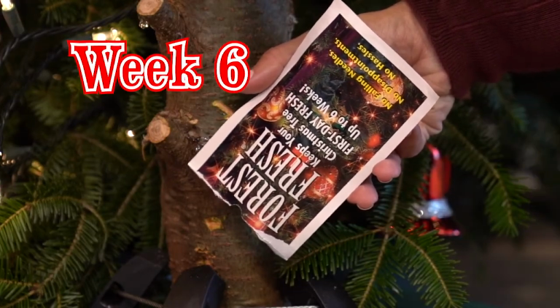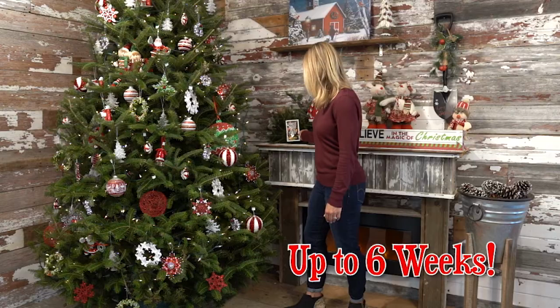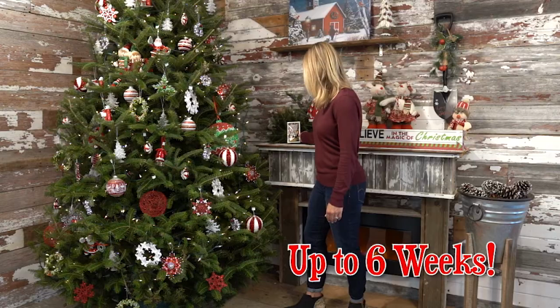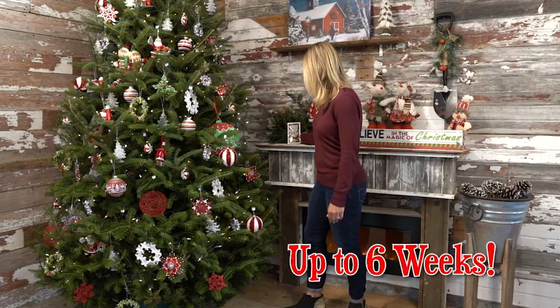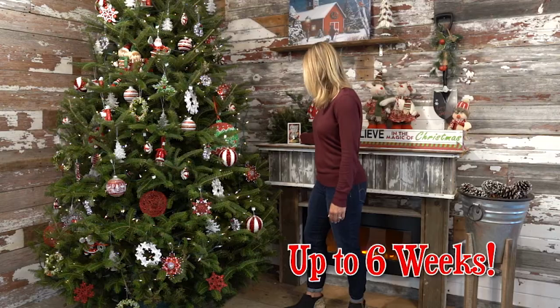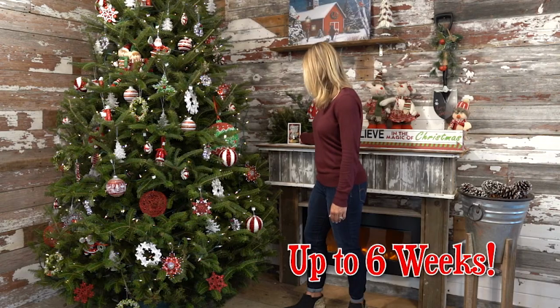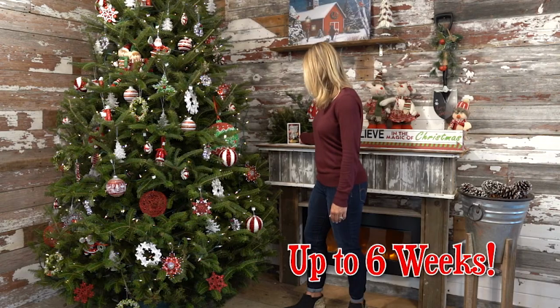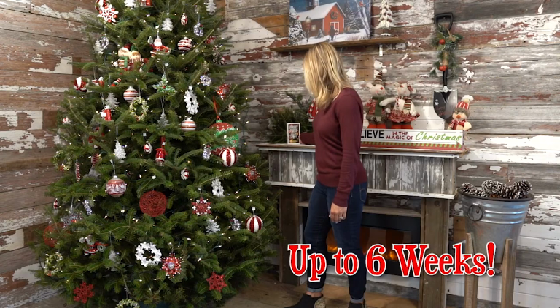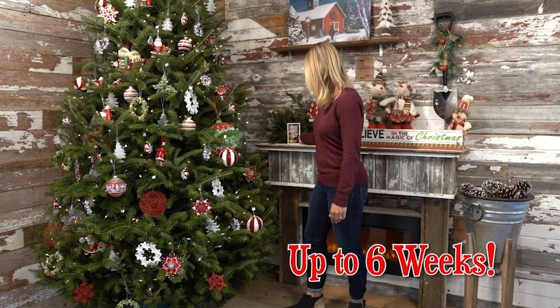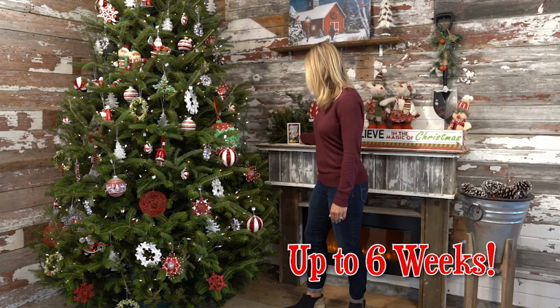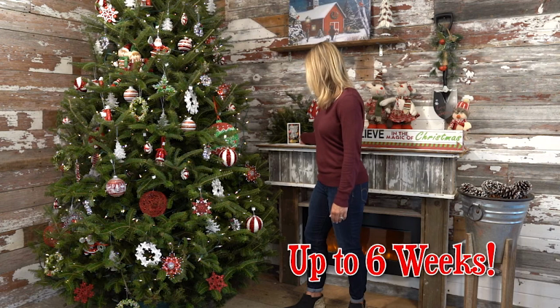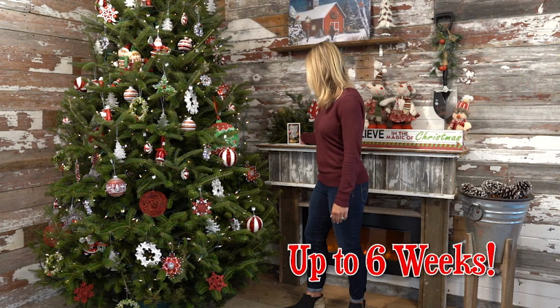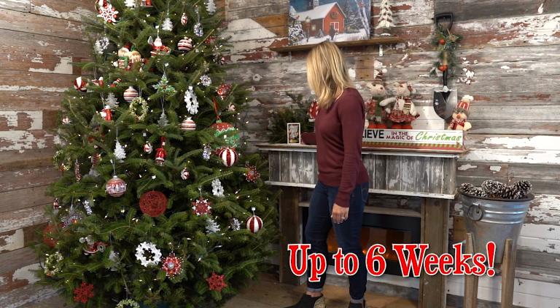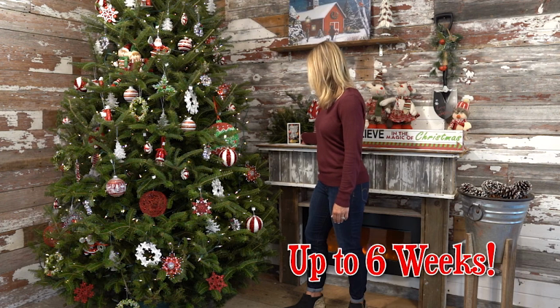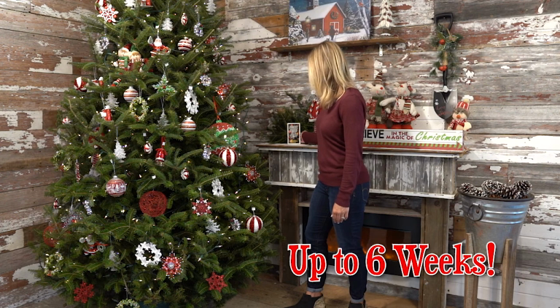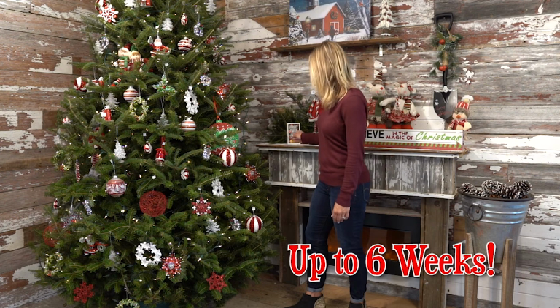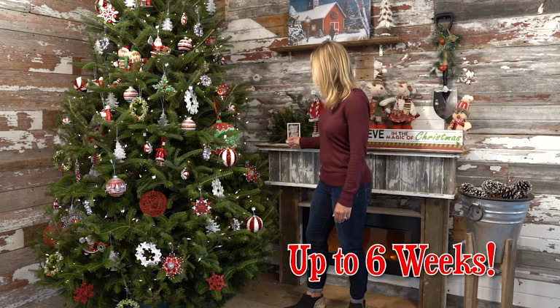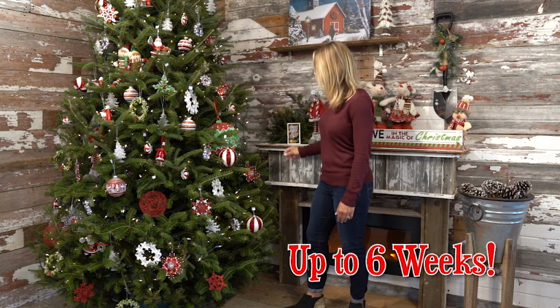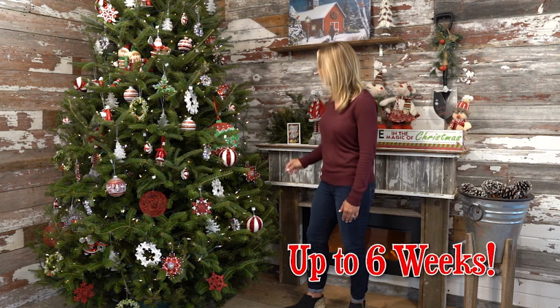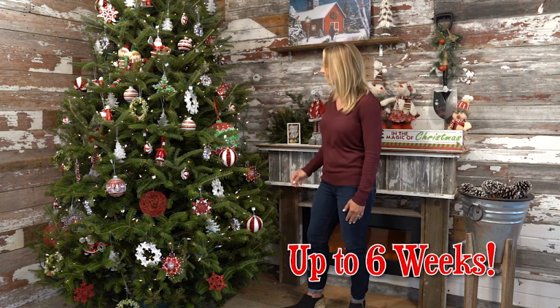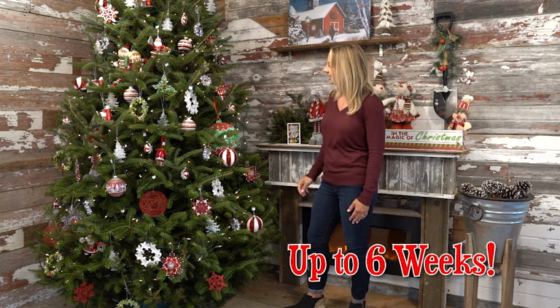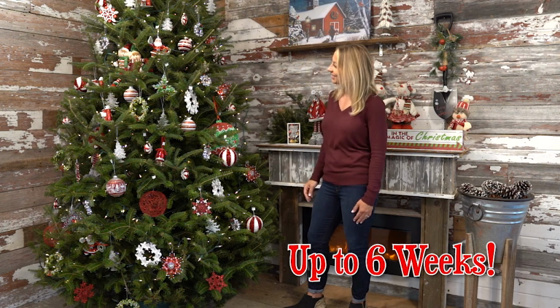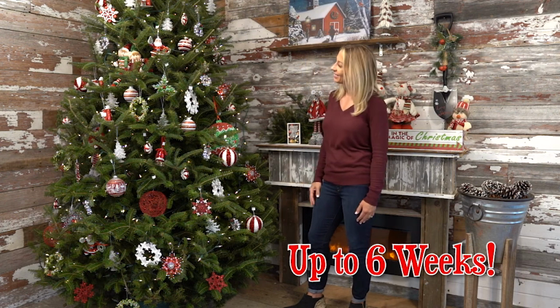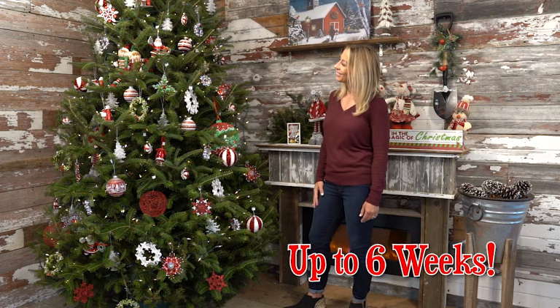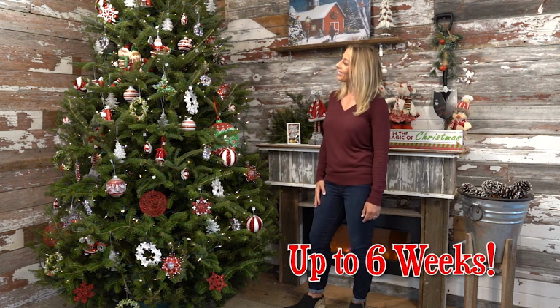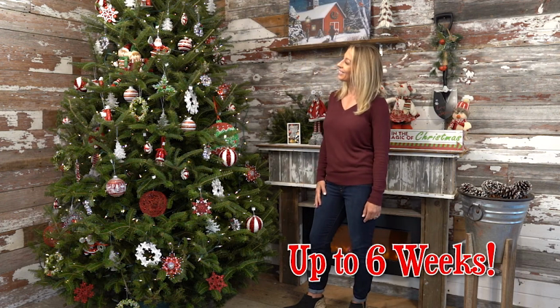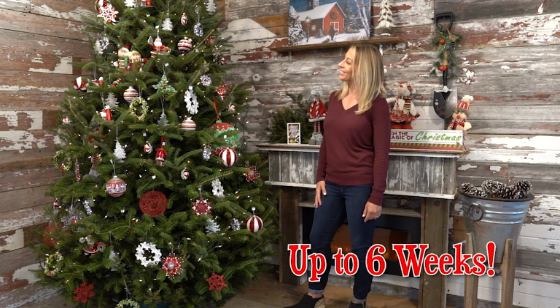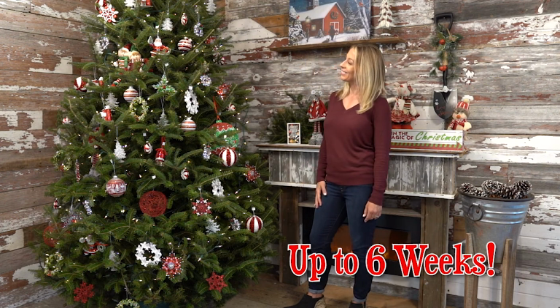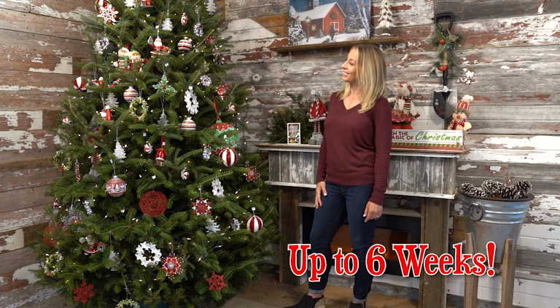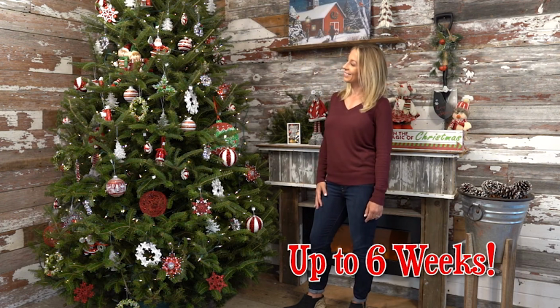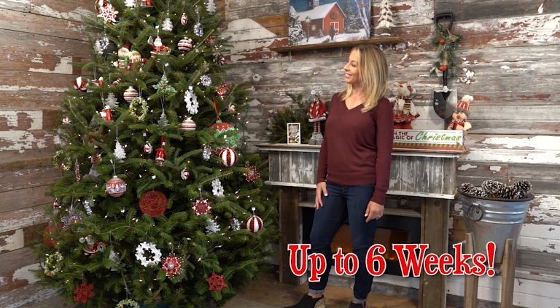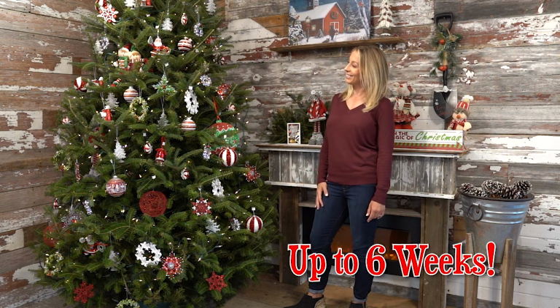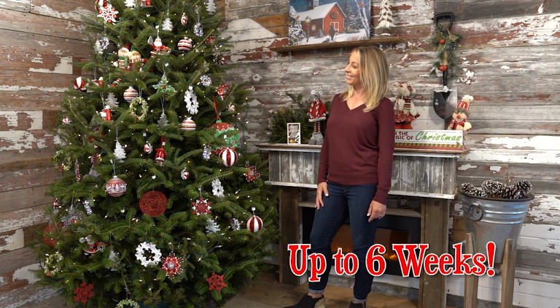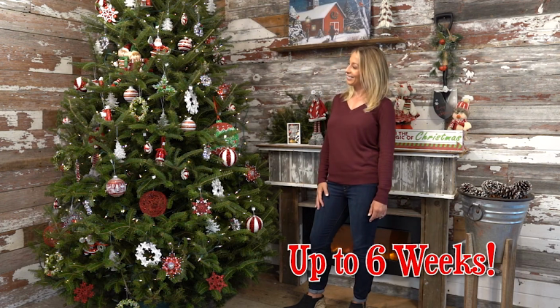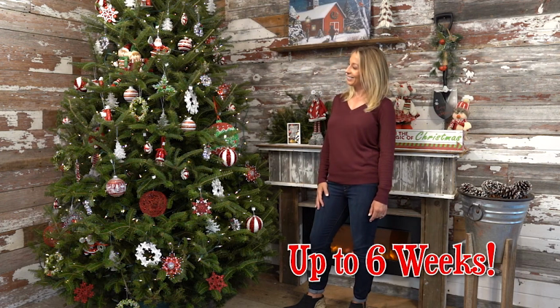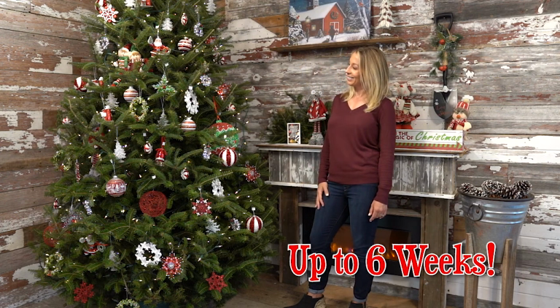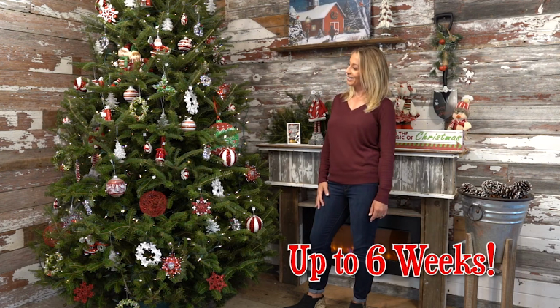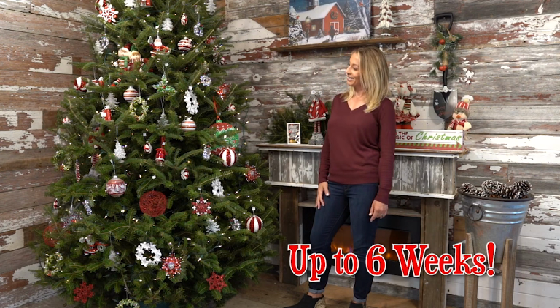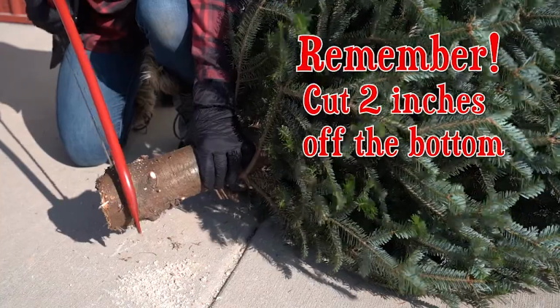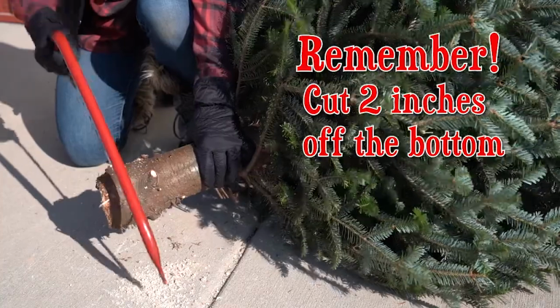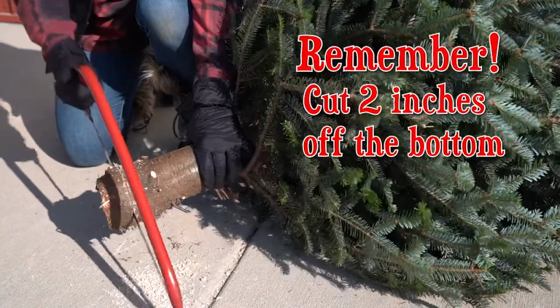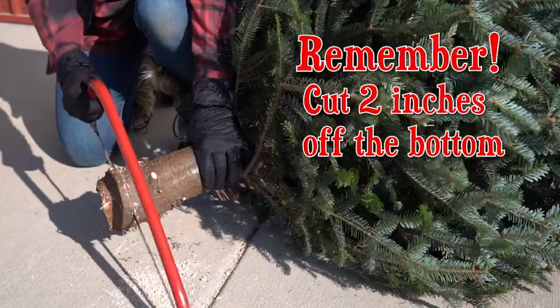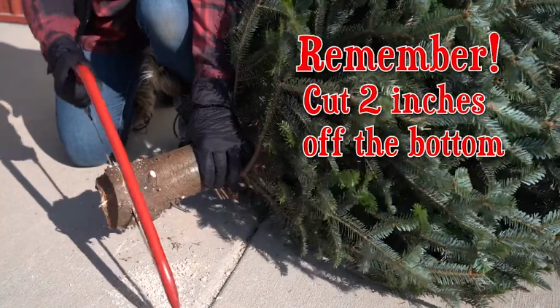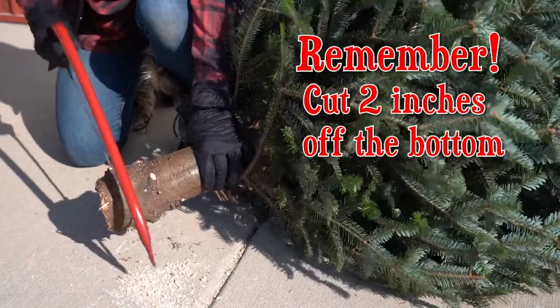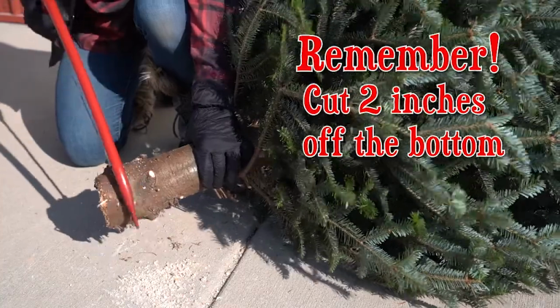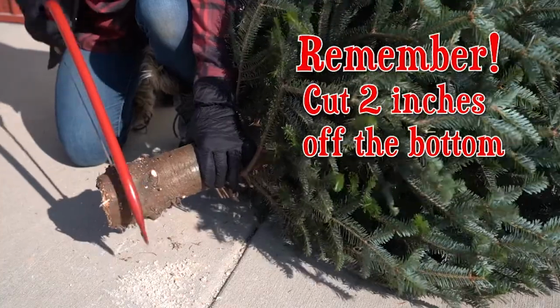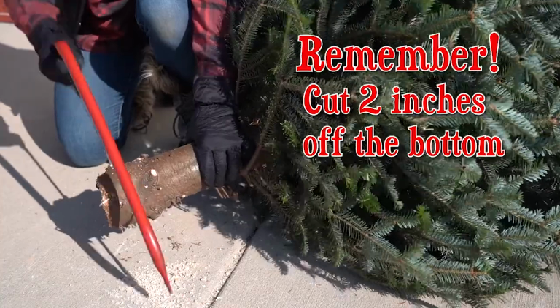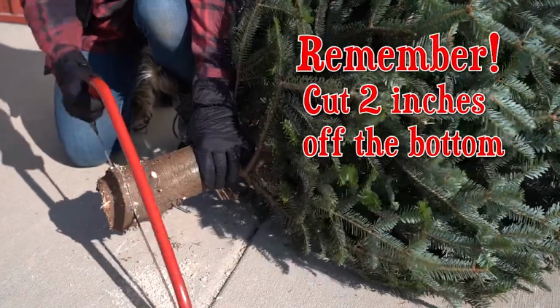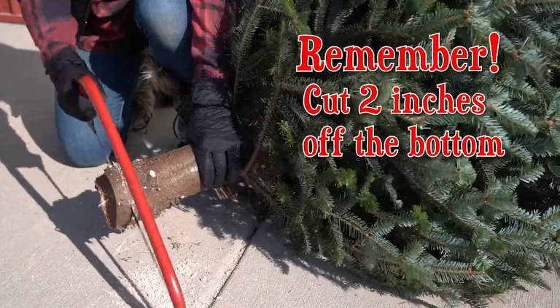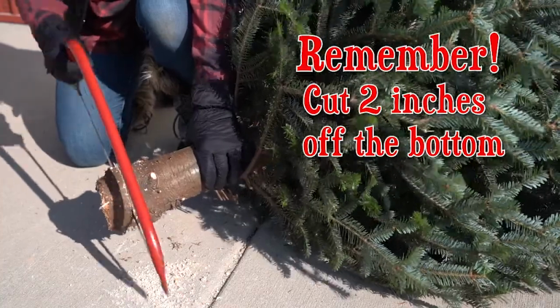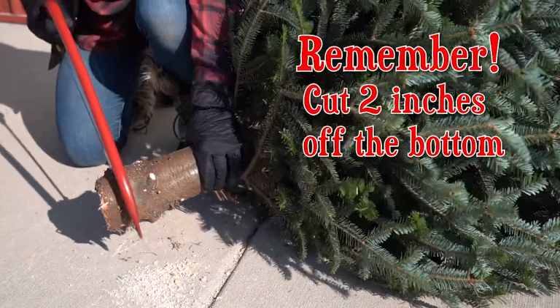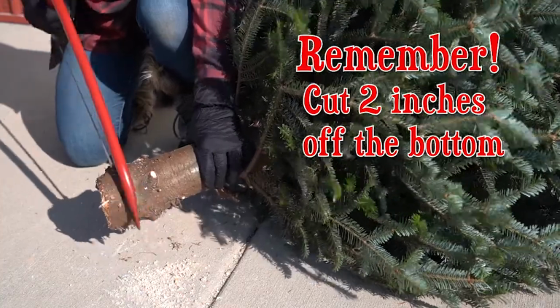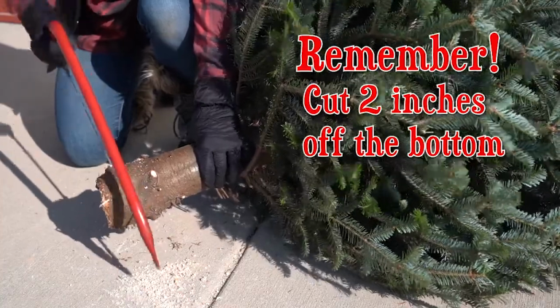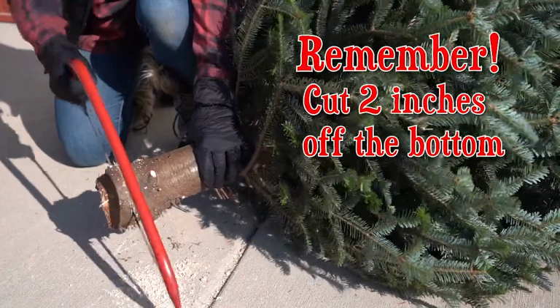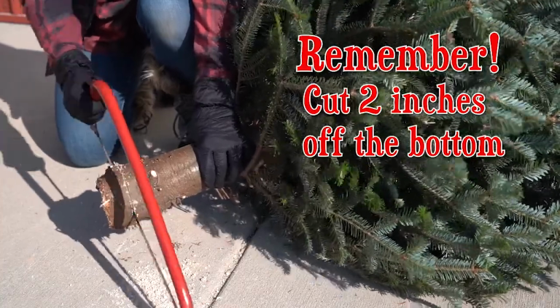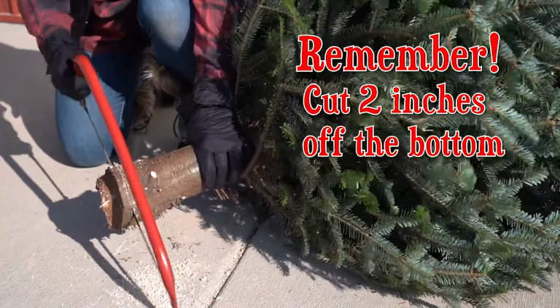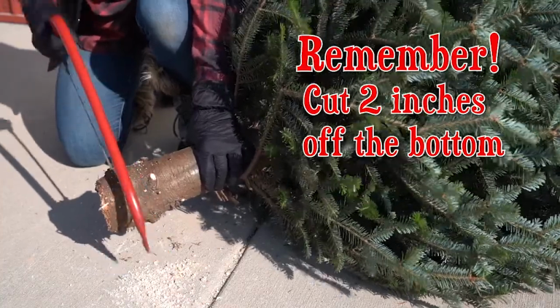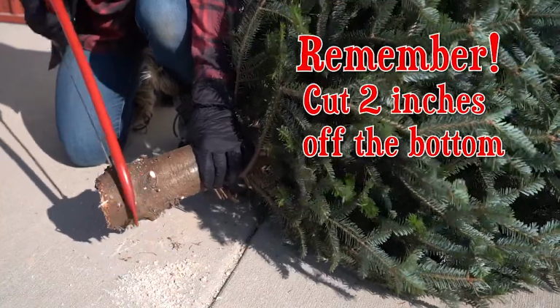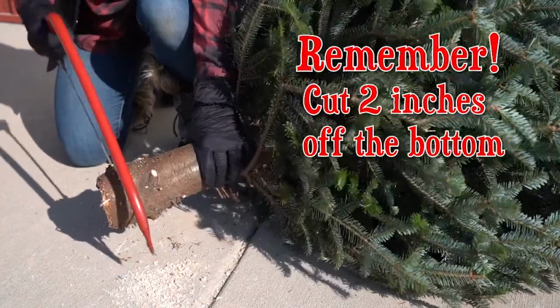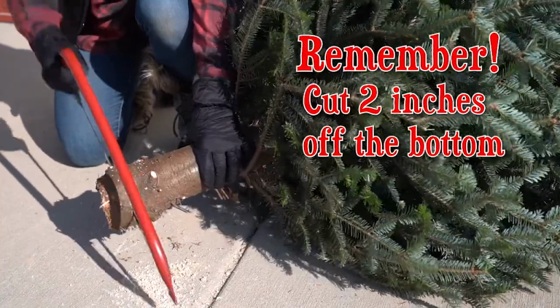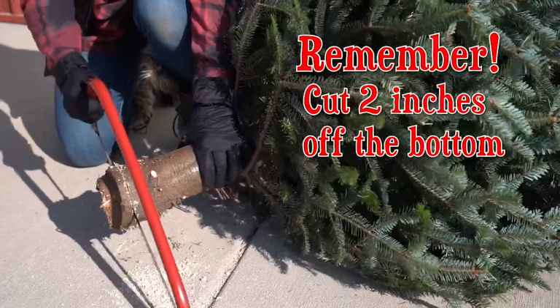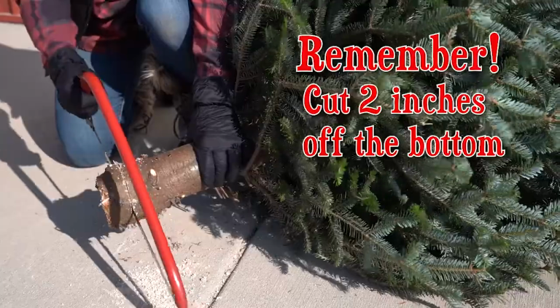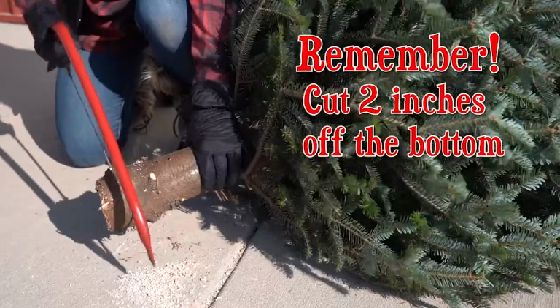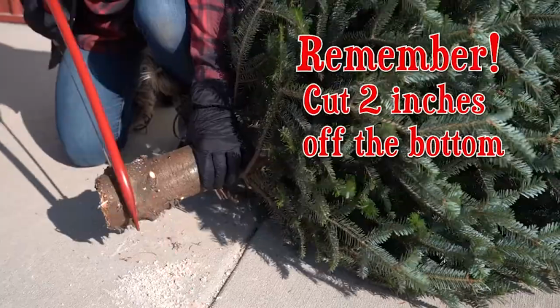Then just make sure there's water in the stand and add a new tablet every week. Your Christmas tree will stay first day fresh for up to six weeks. And remember, don't forget to cut the bottom off first.